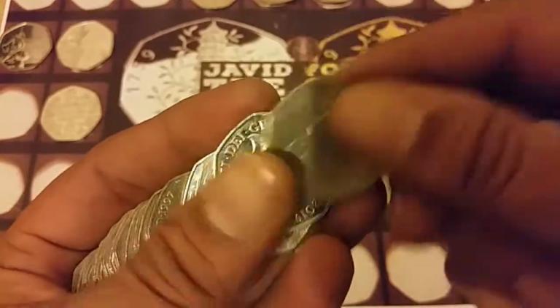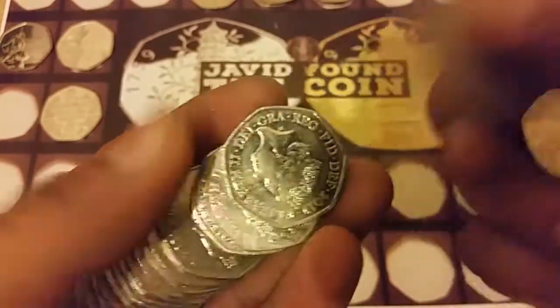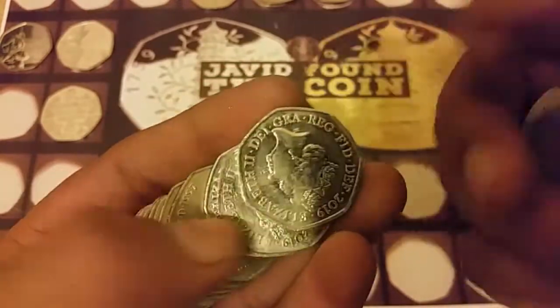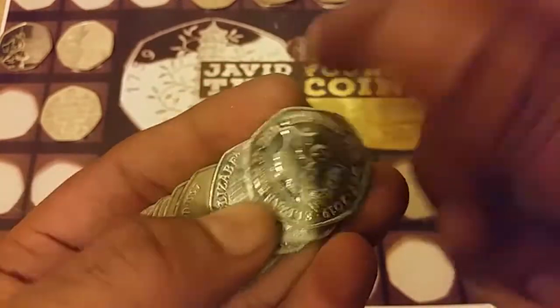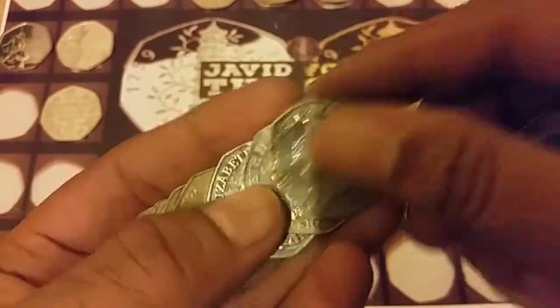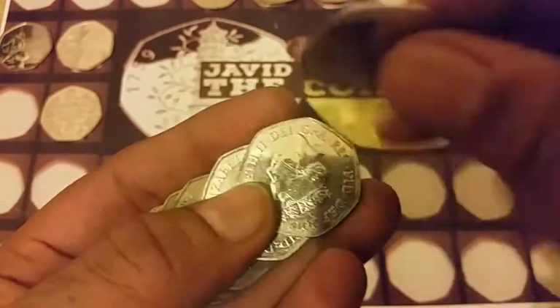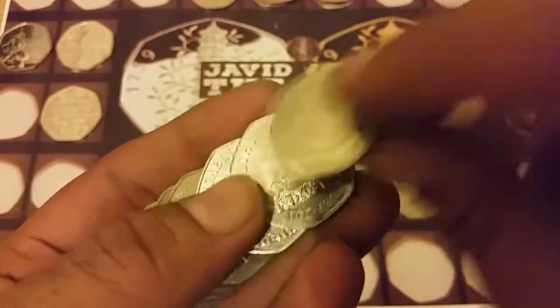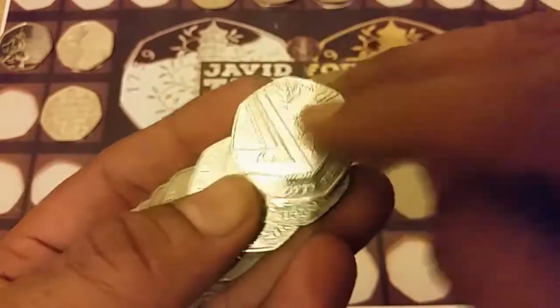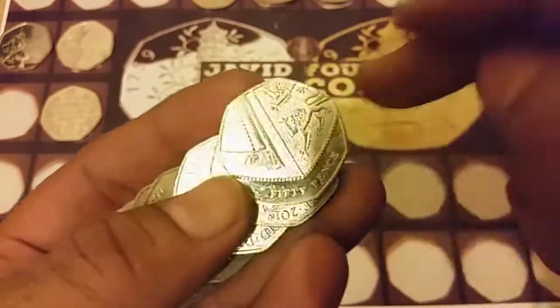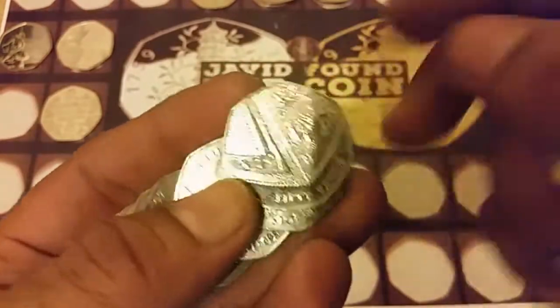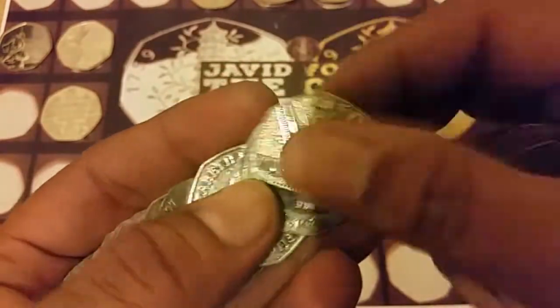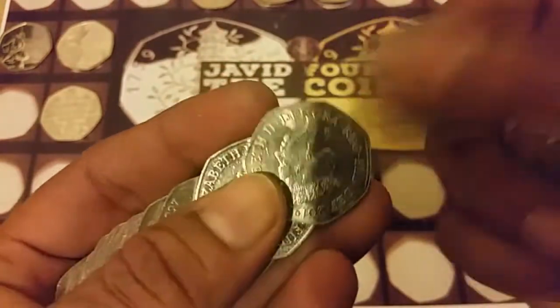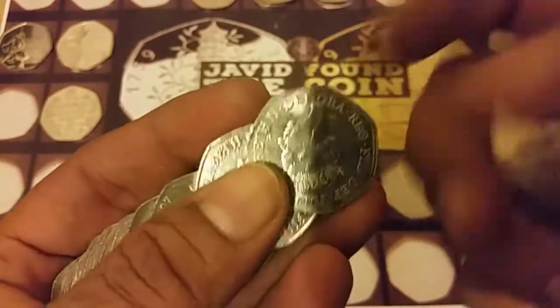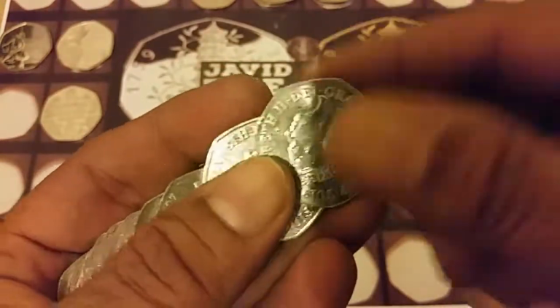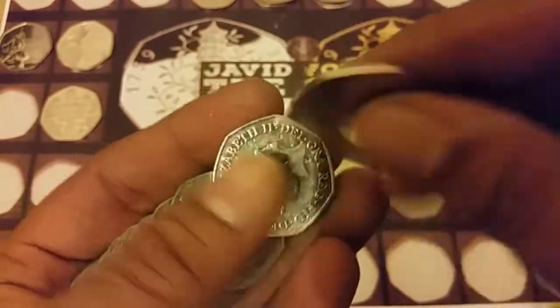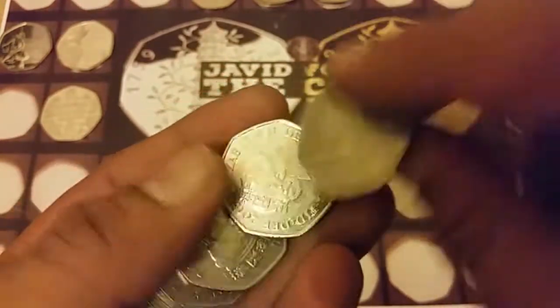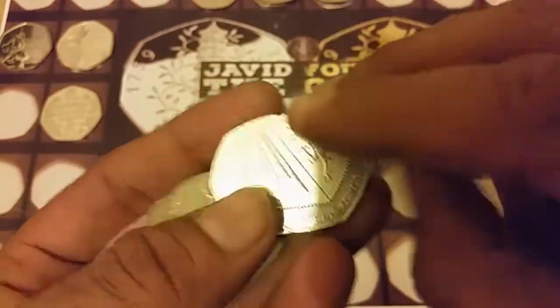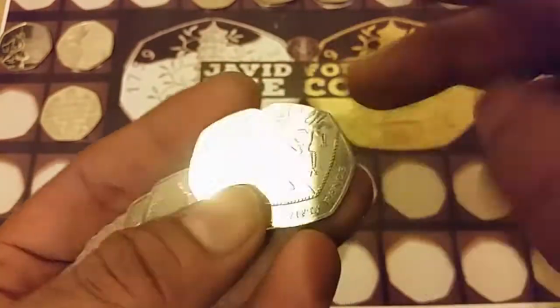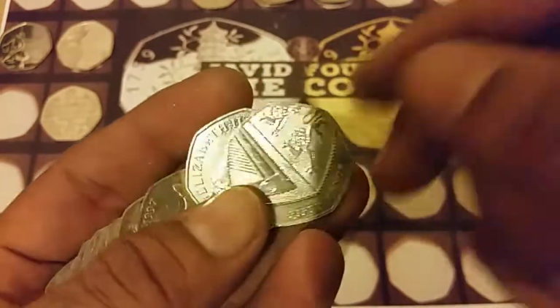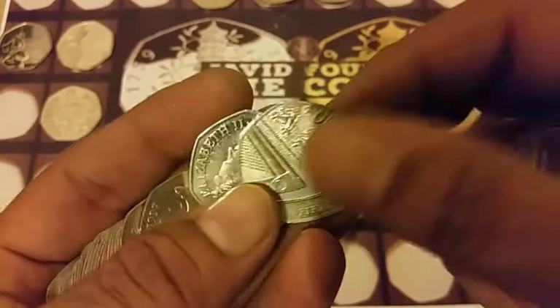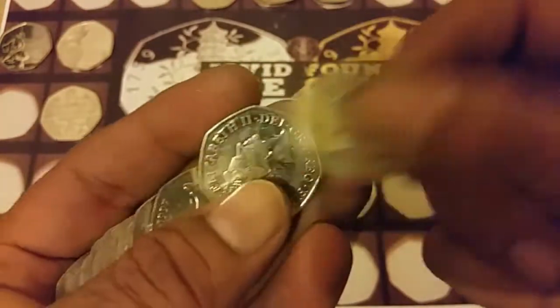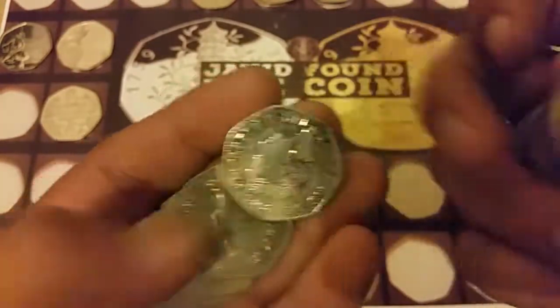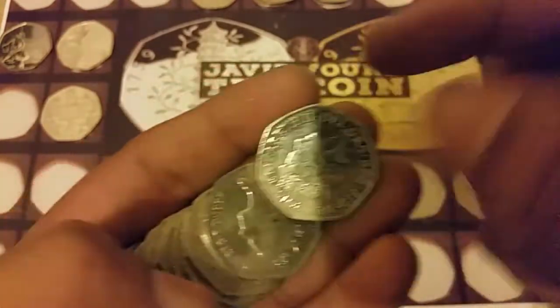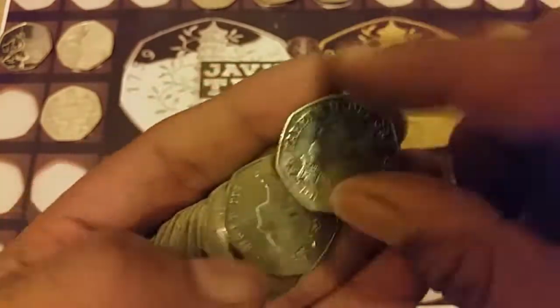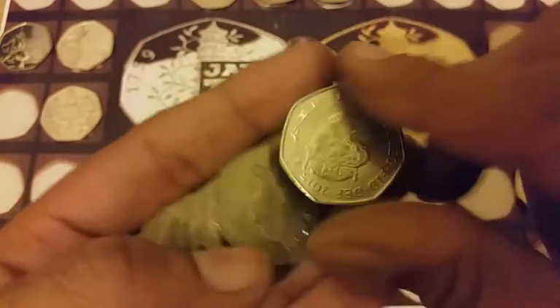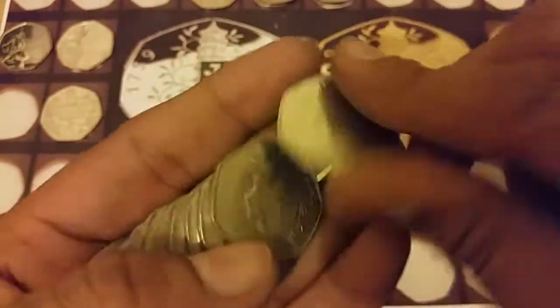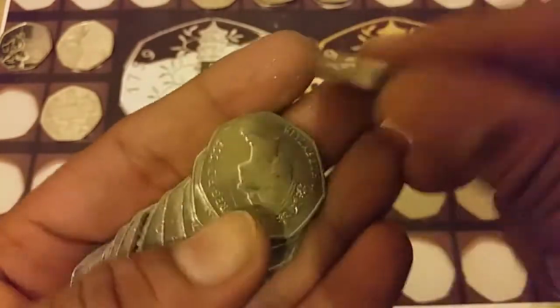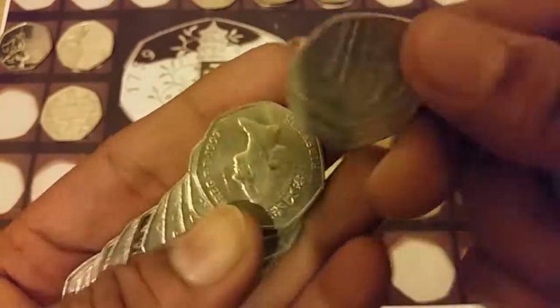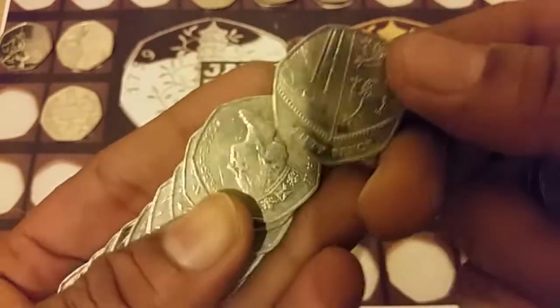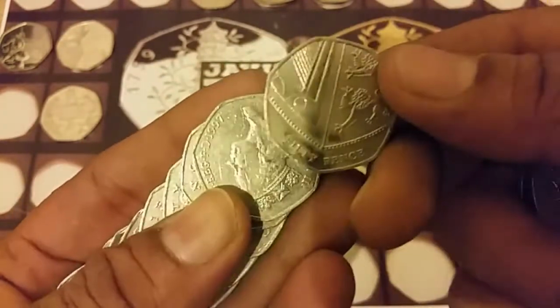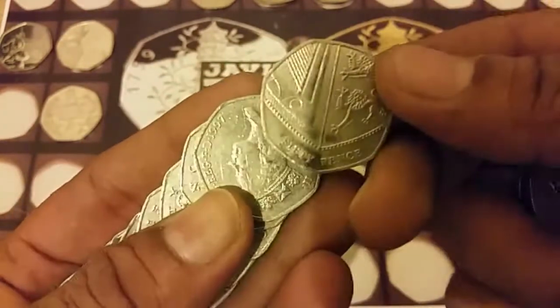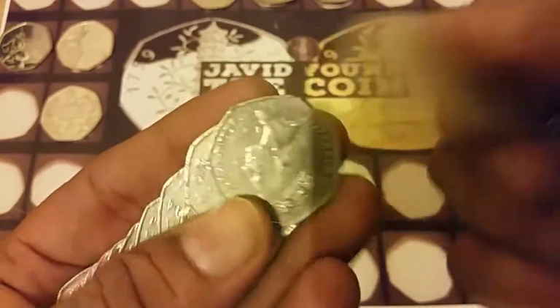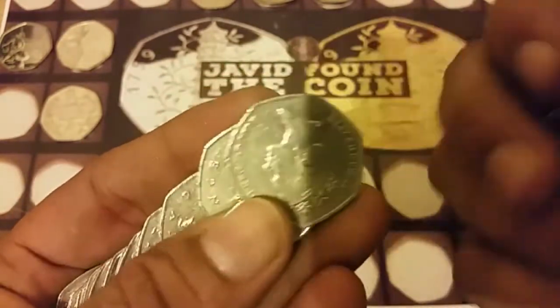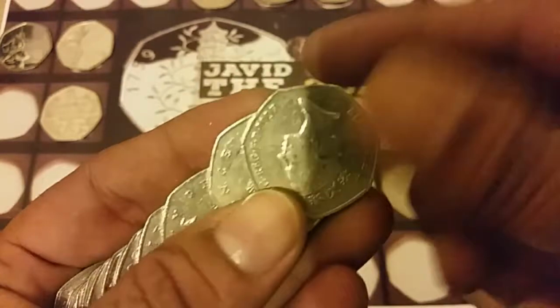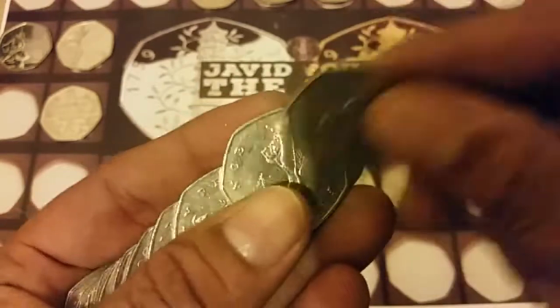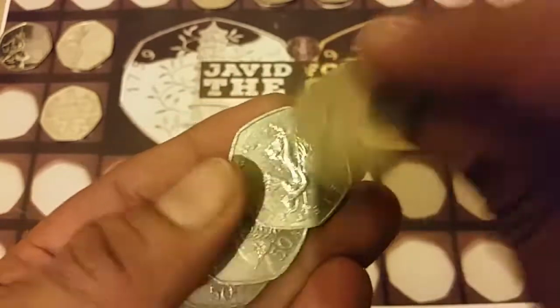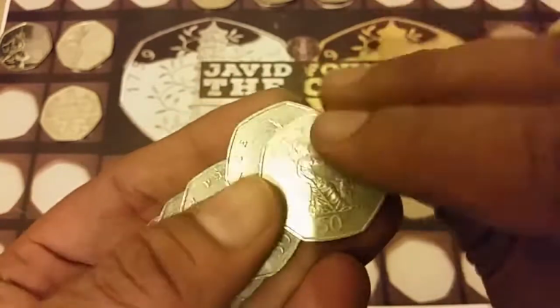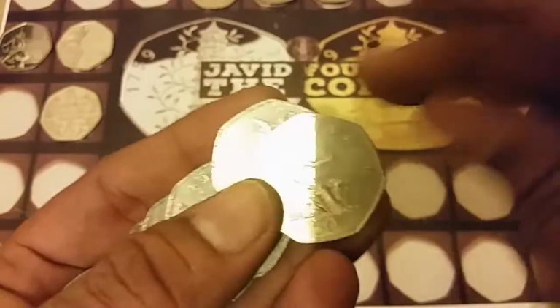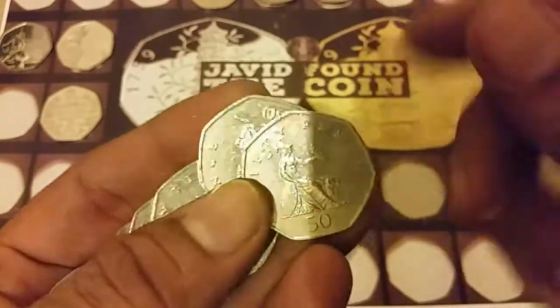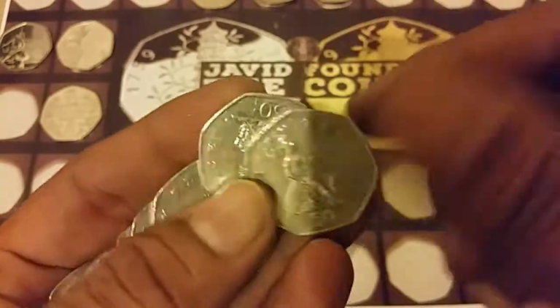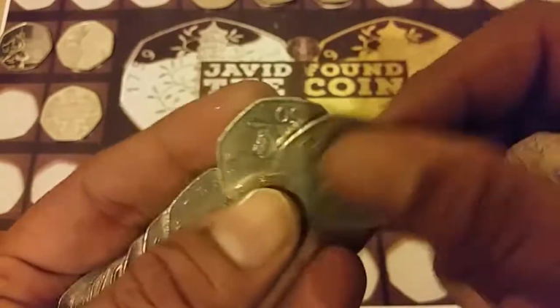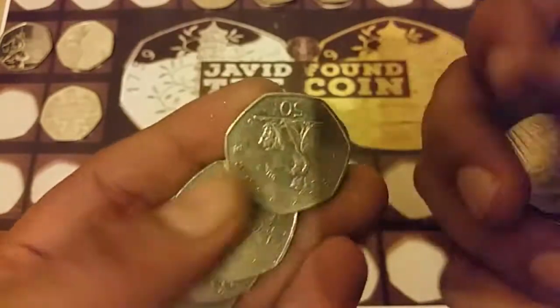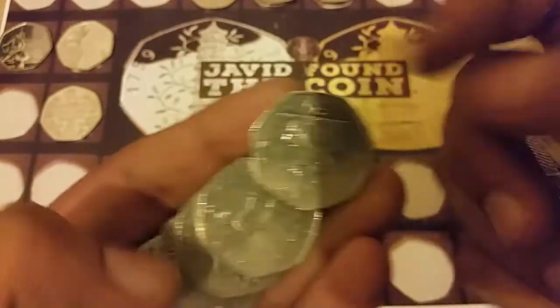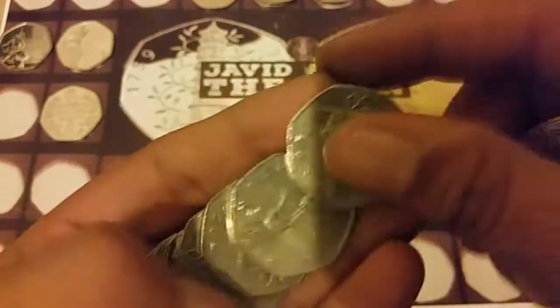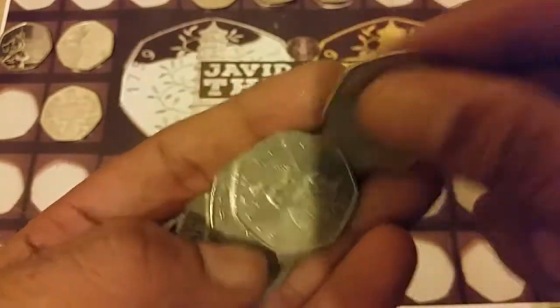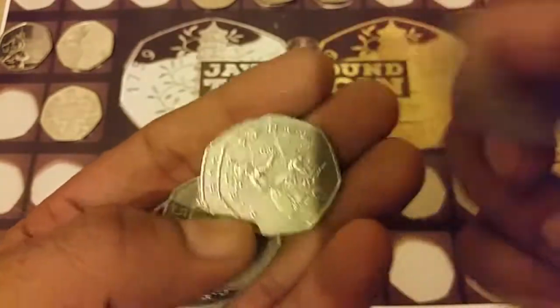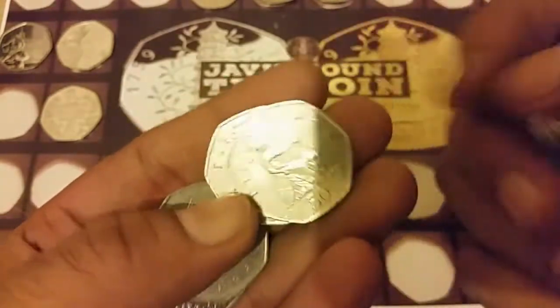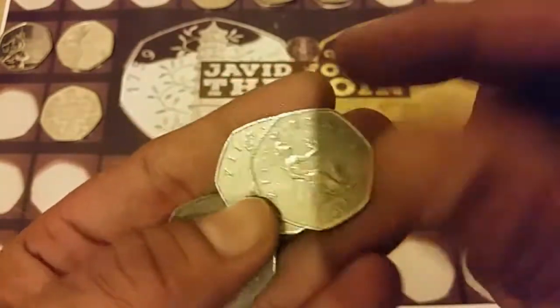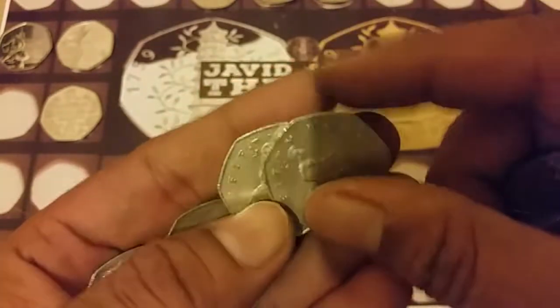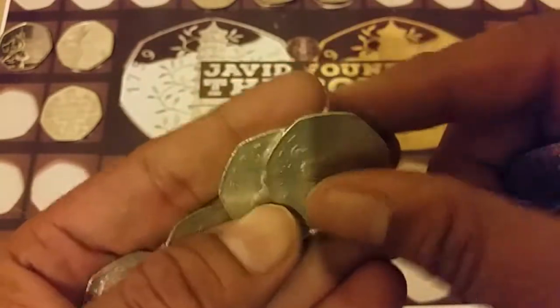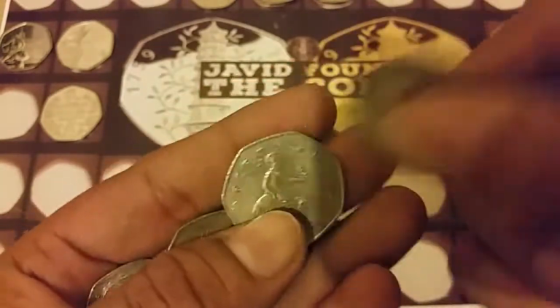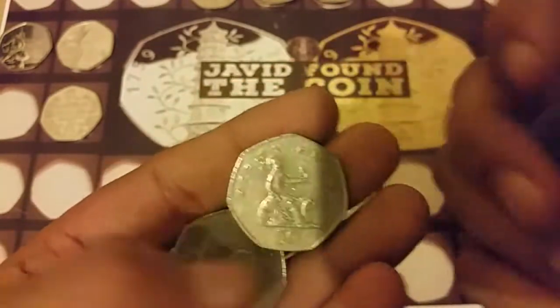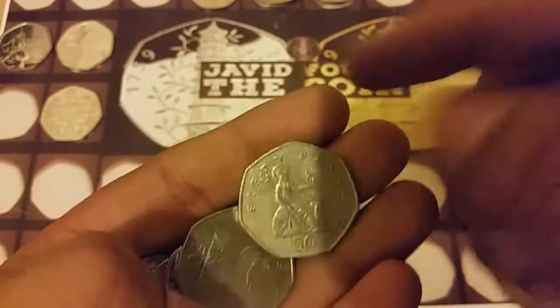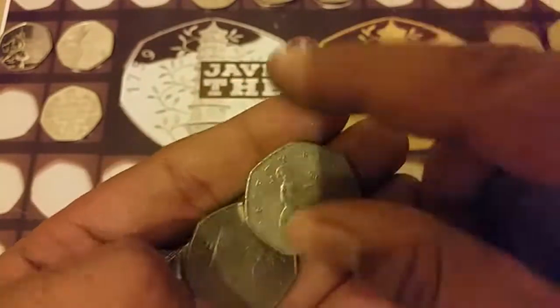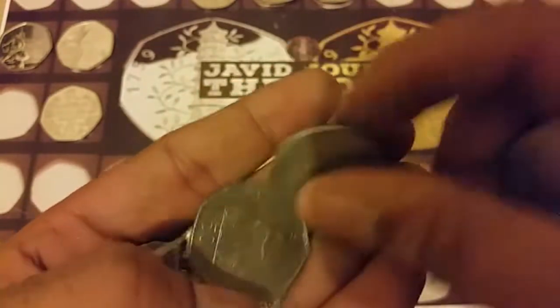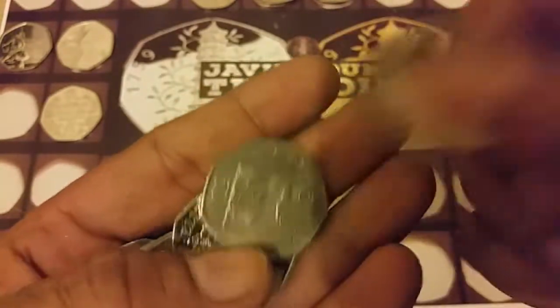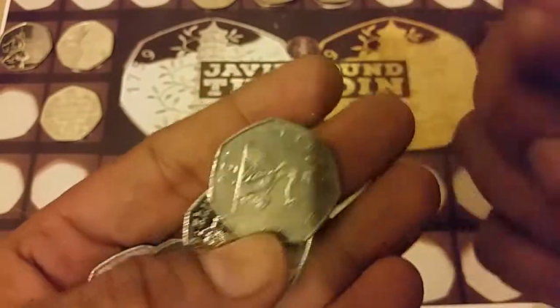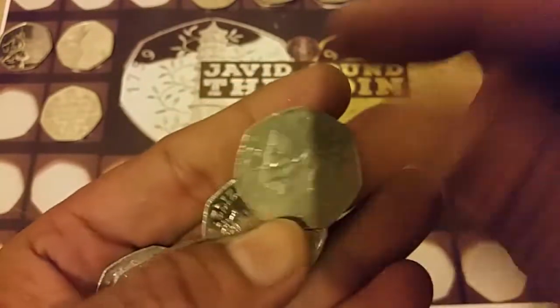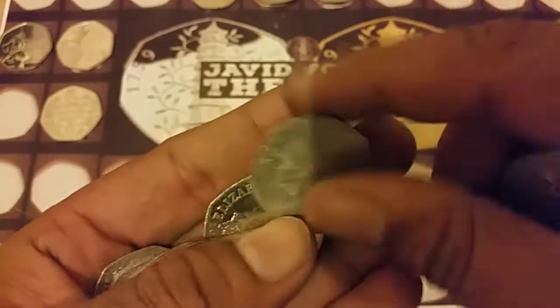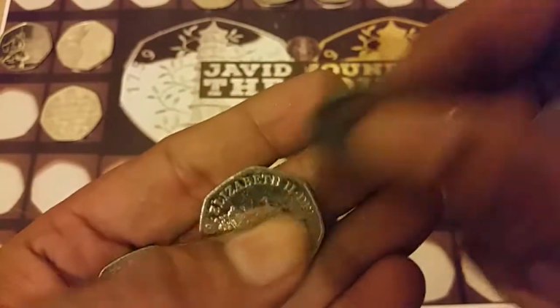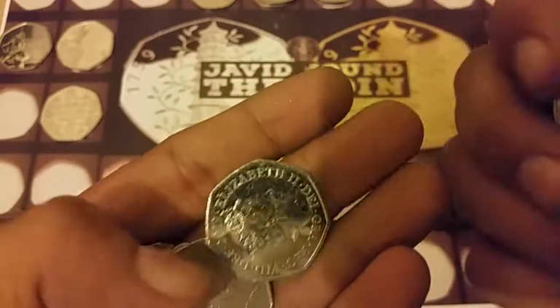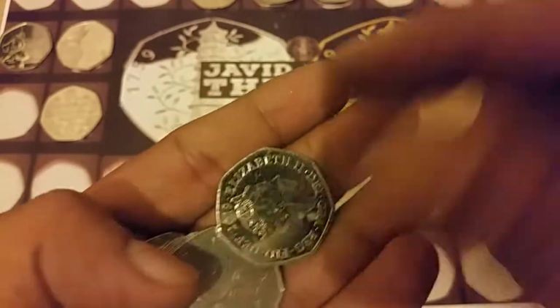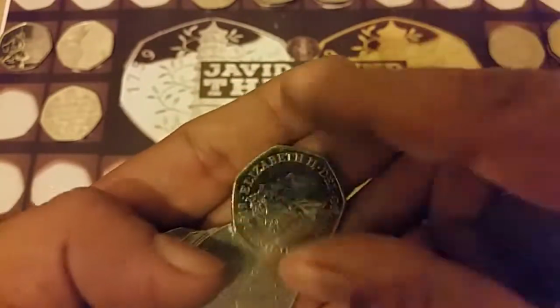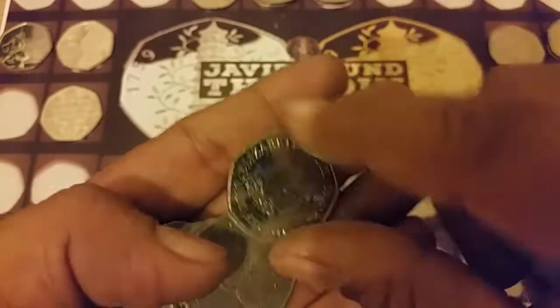So two good coins so far which I will always keep. Still hoping to get more.